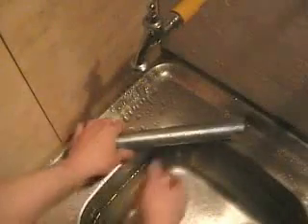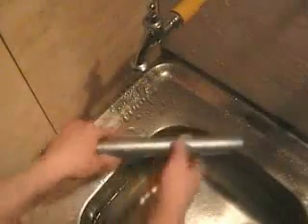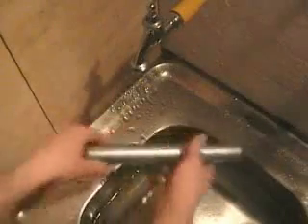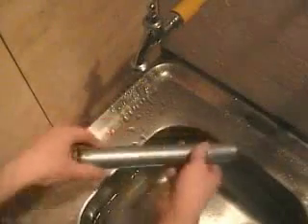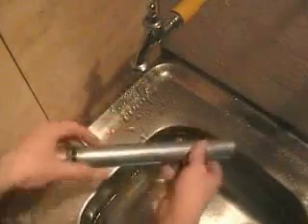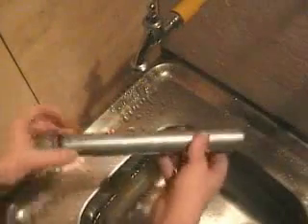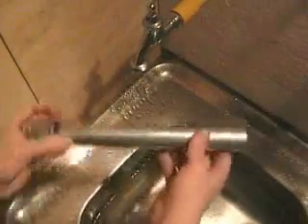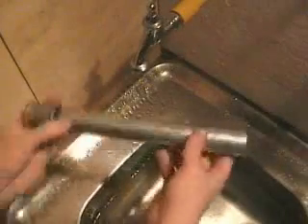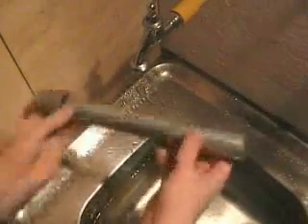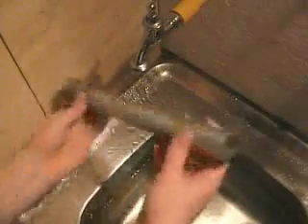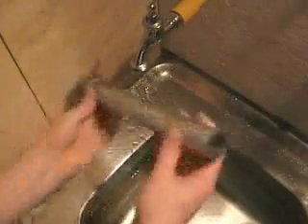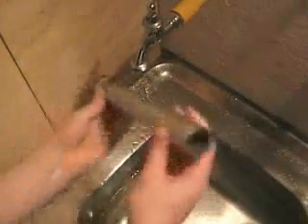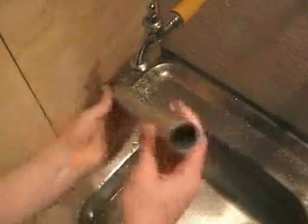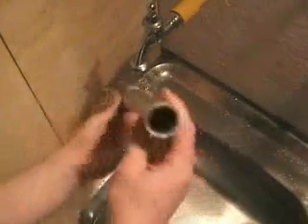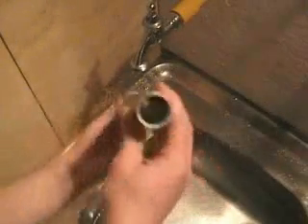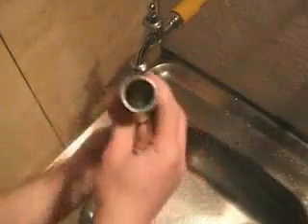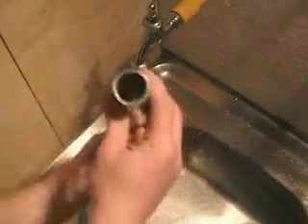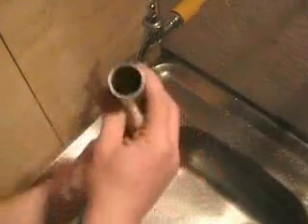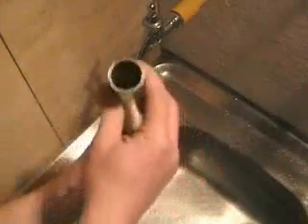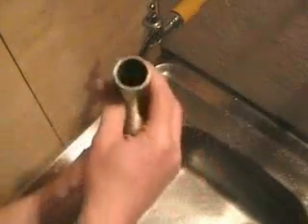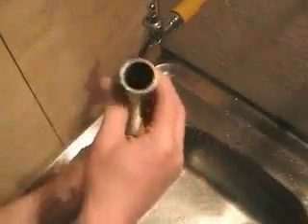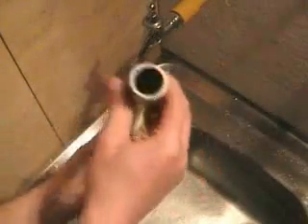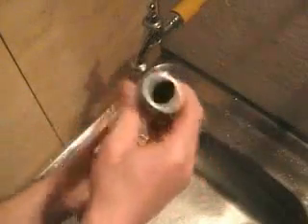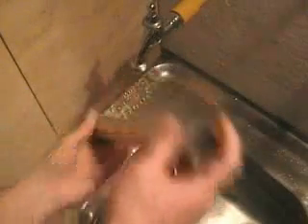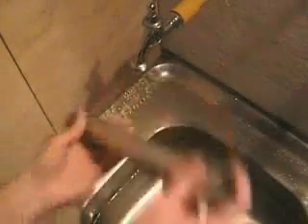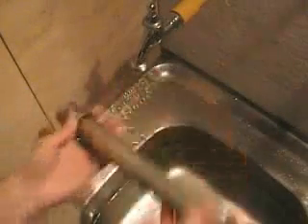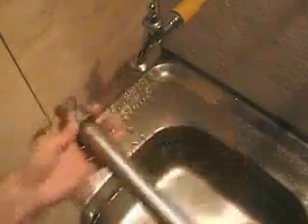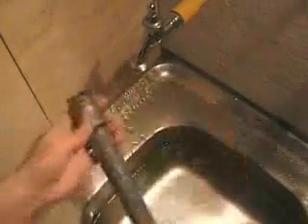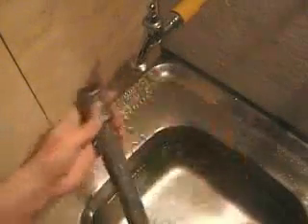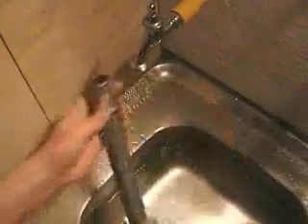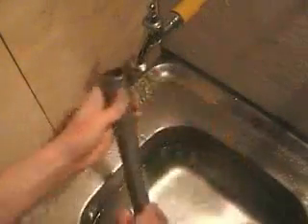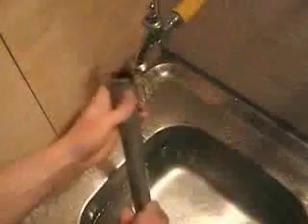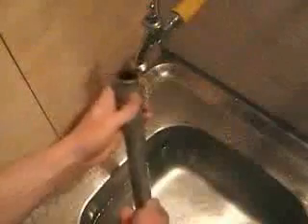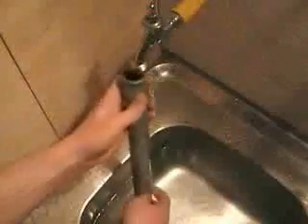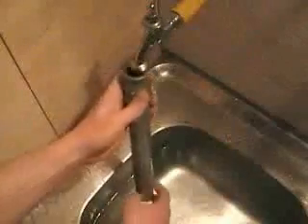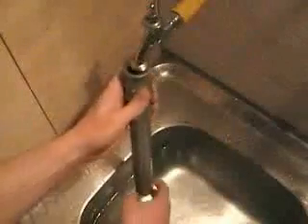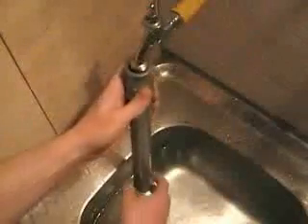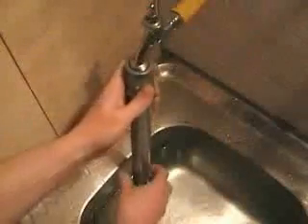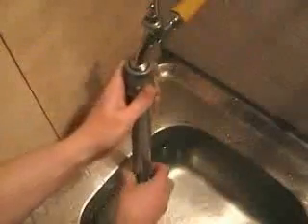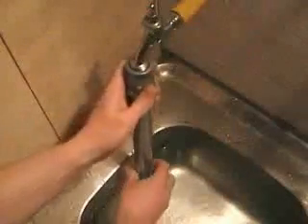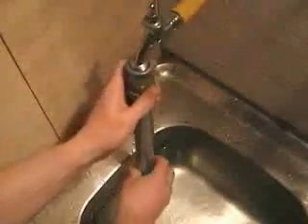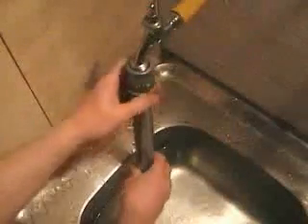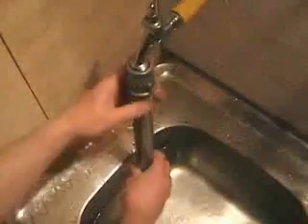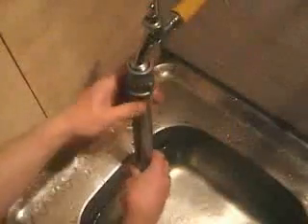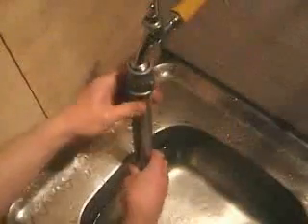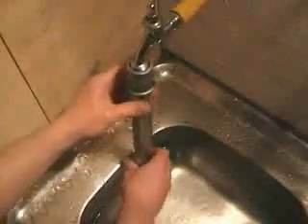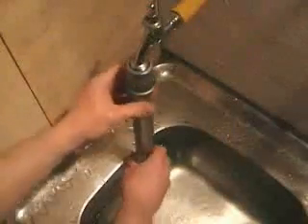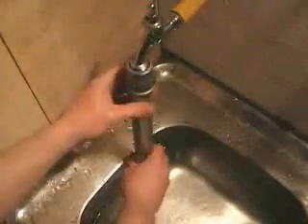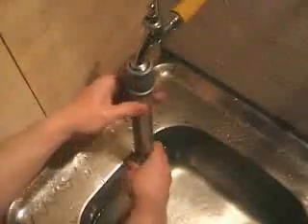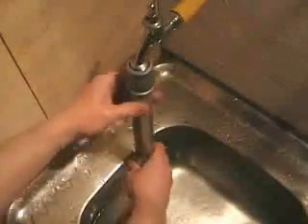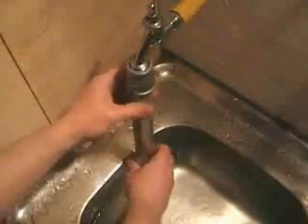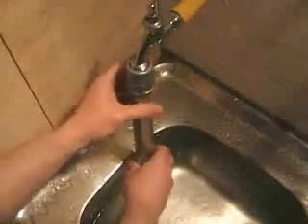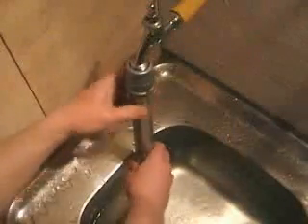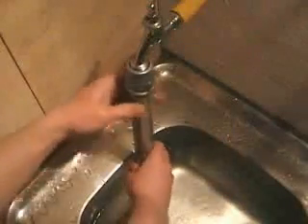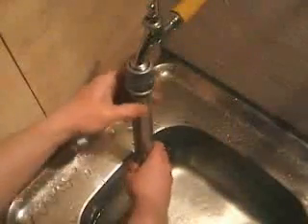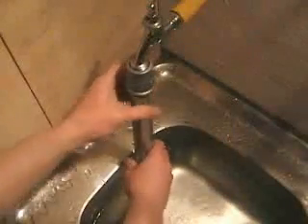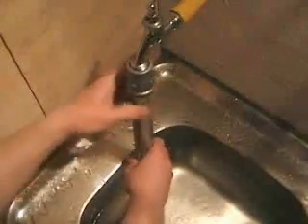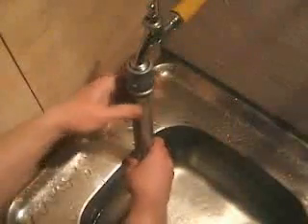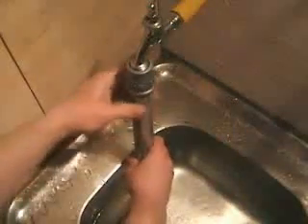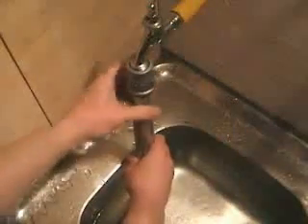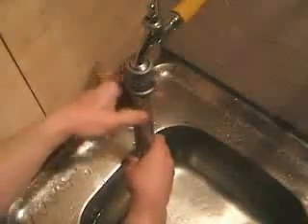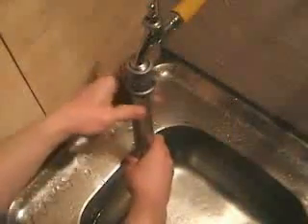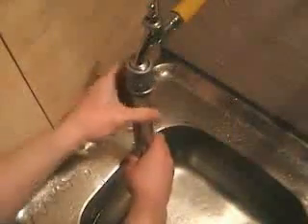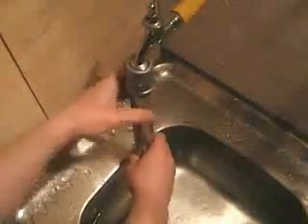The same piece of pipe, this time with the most amount of water.